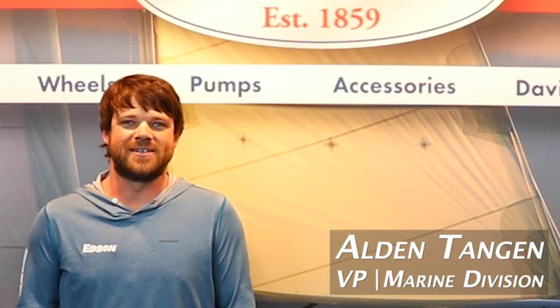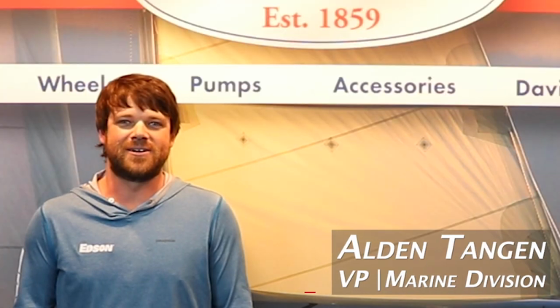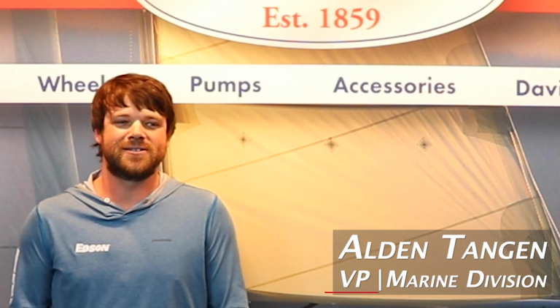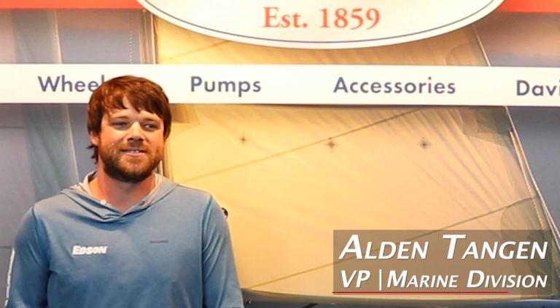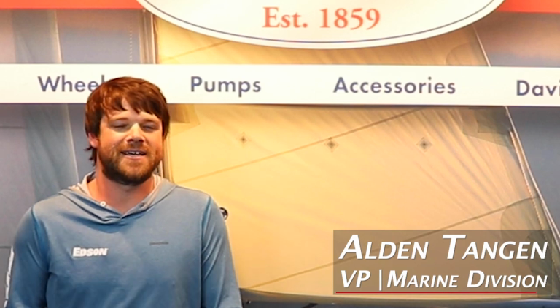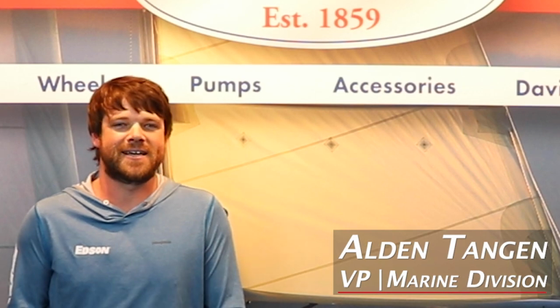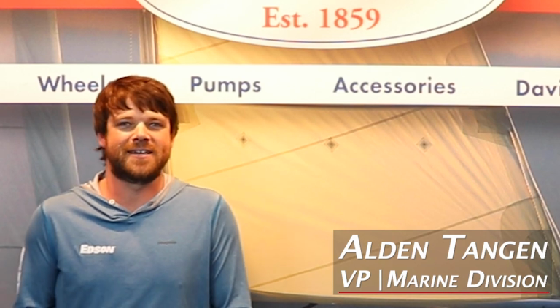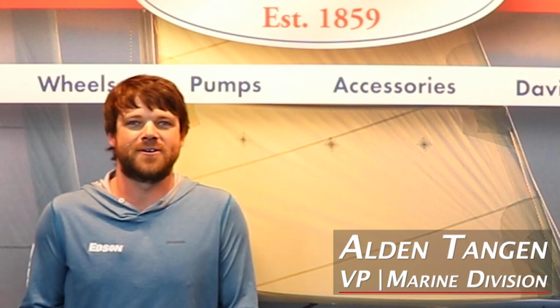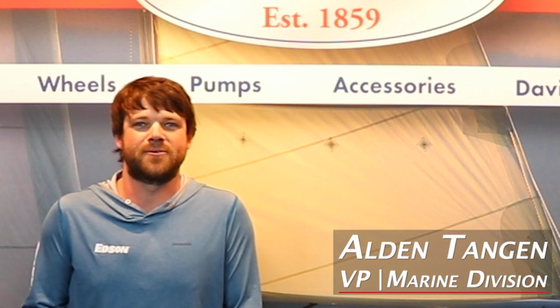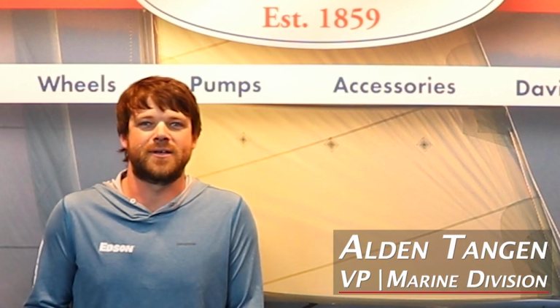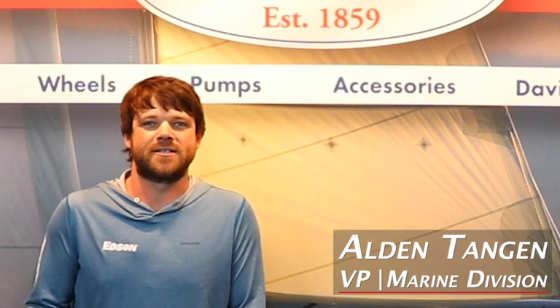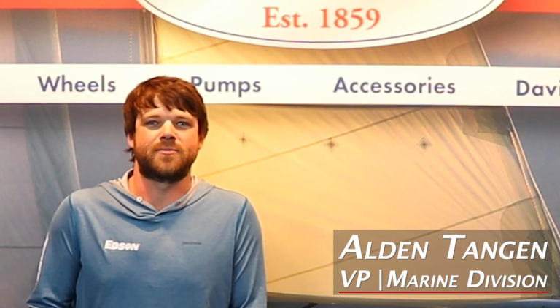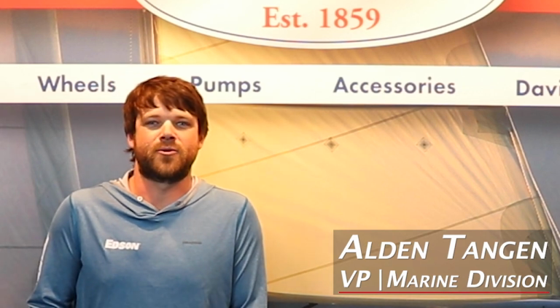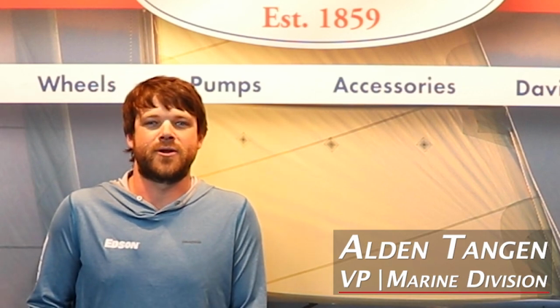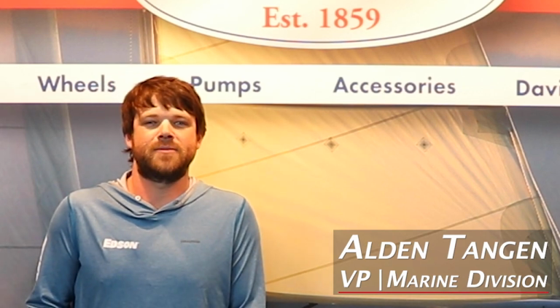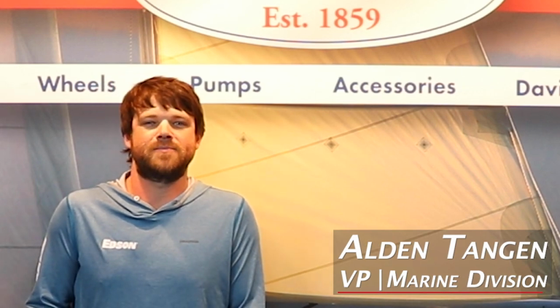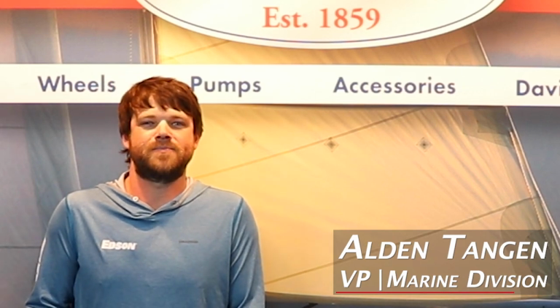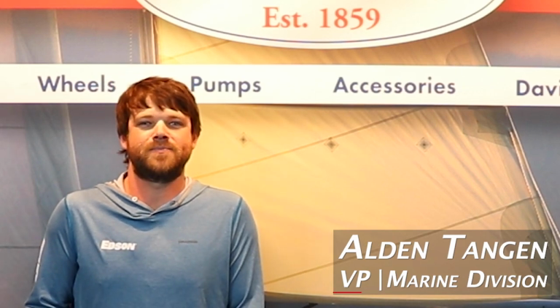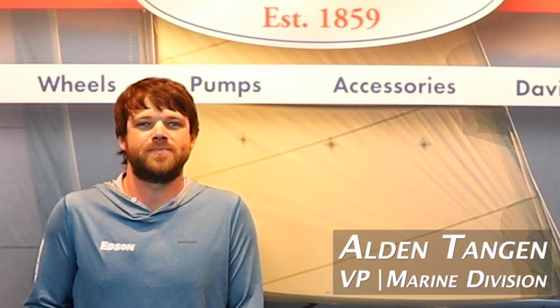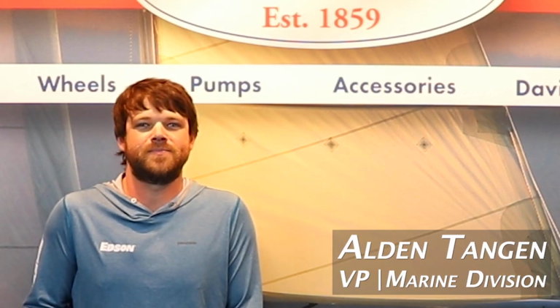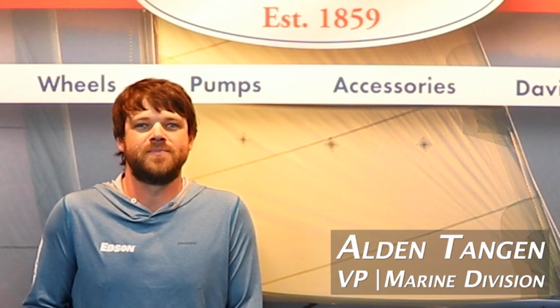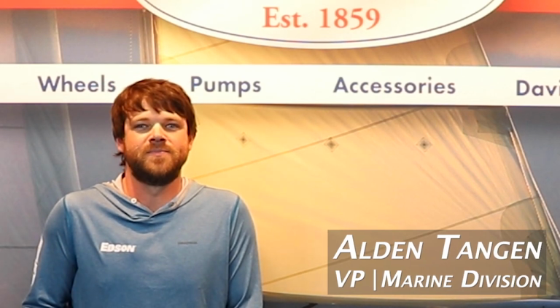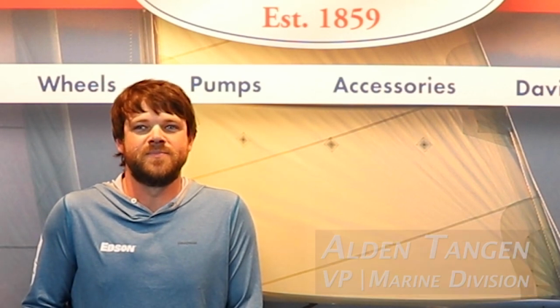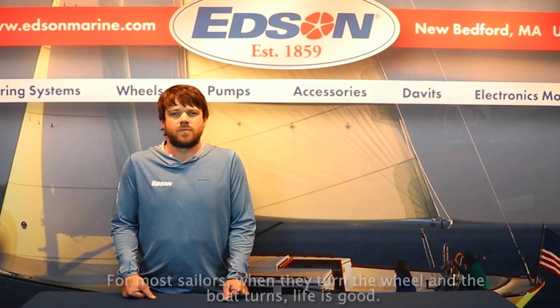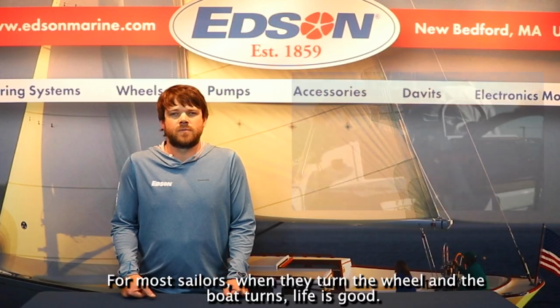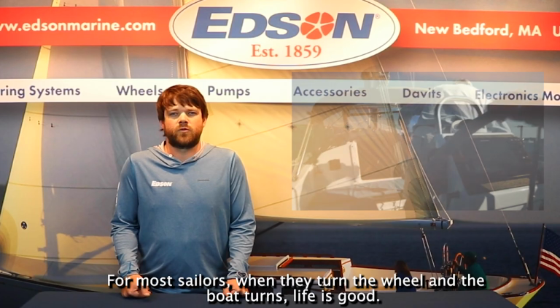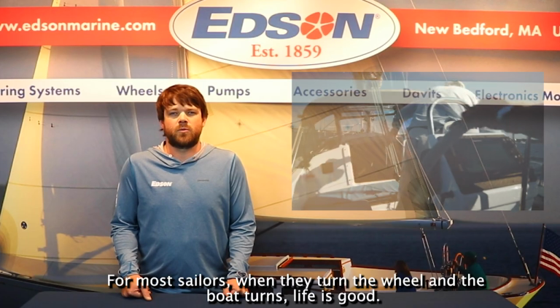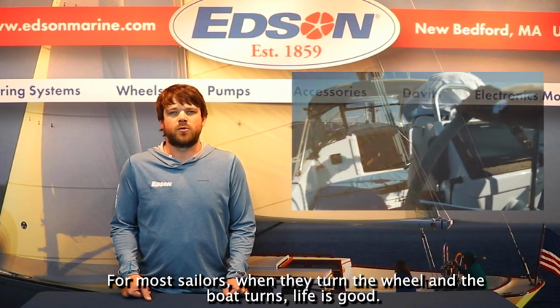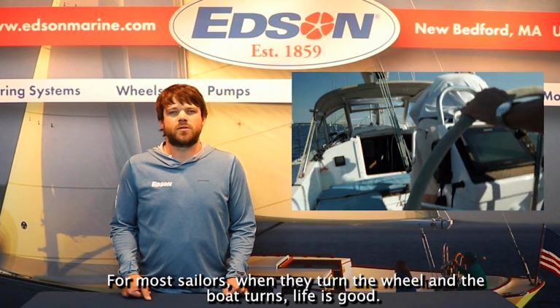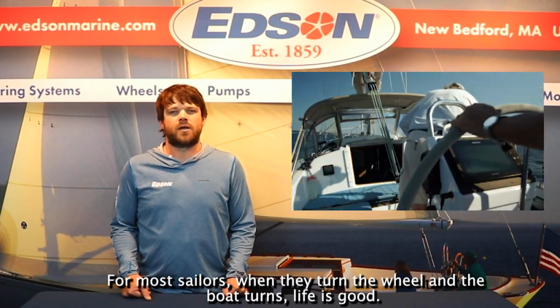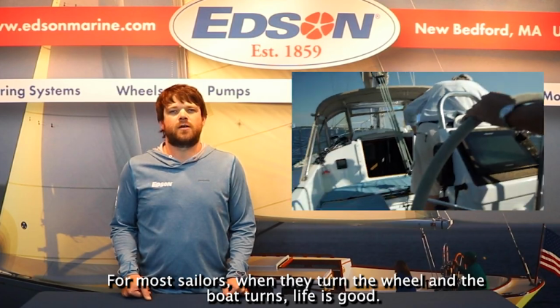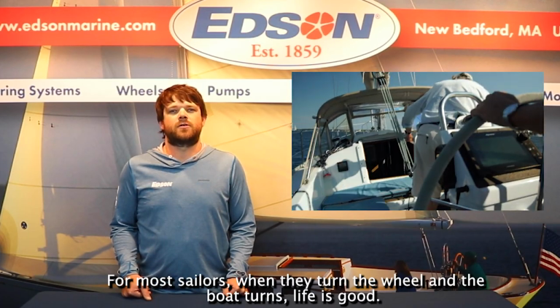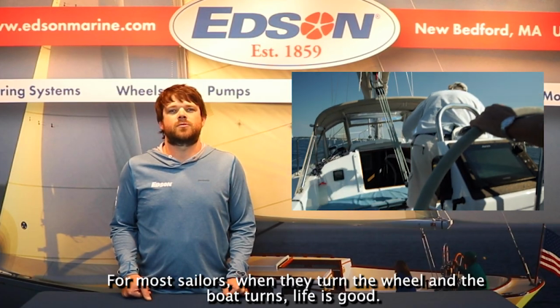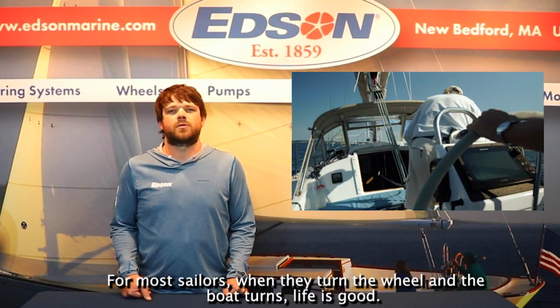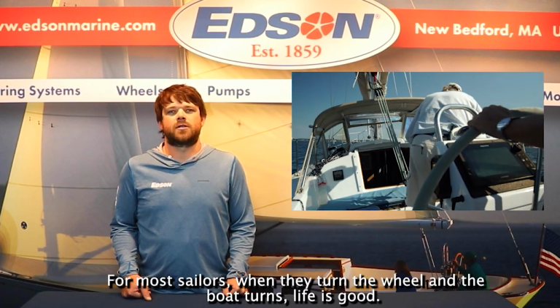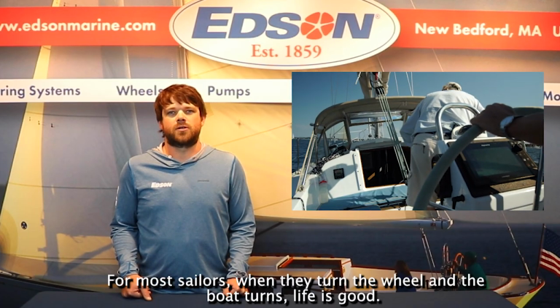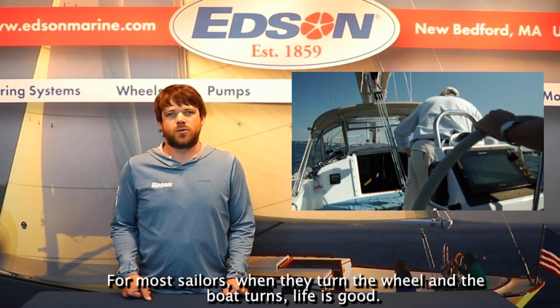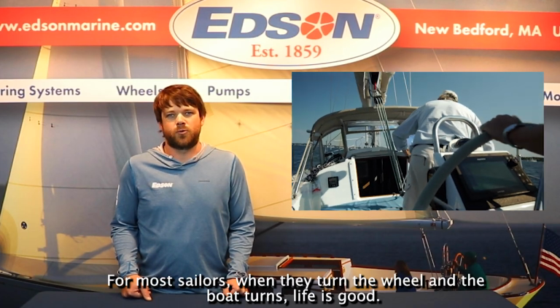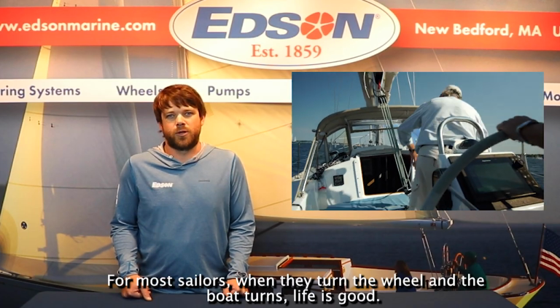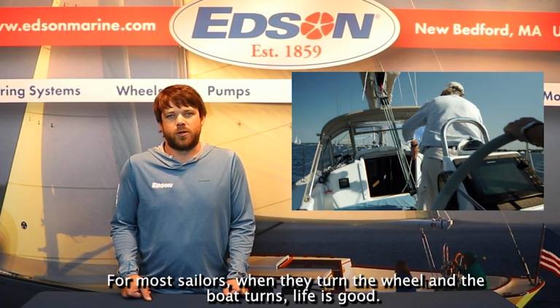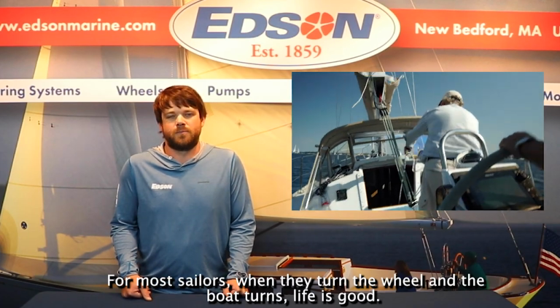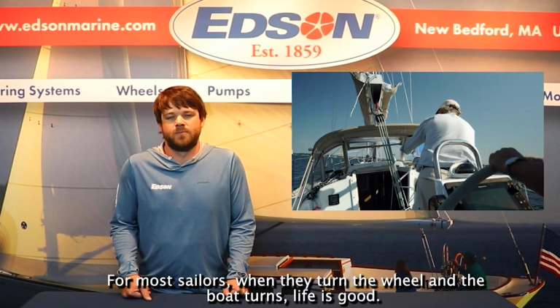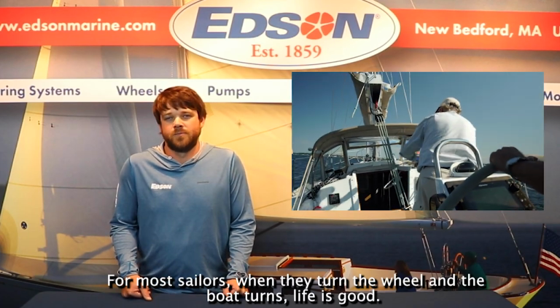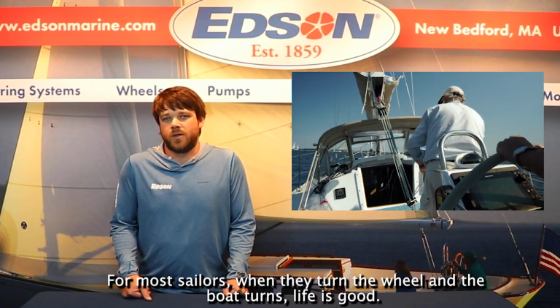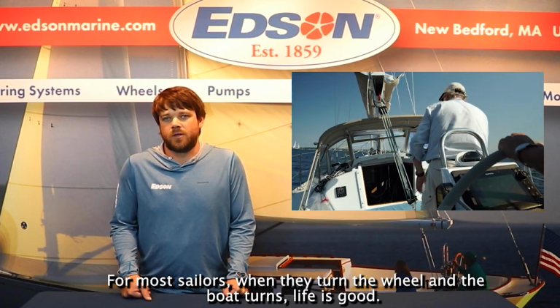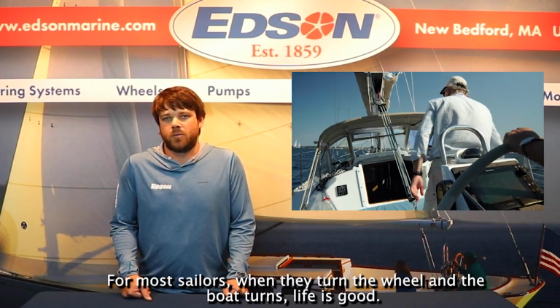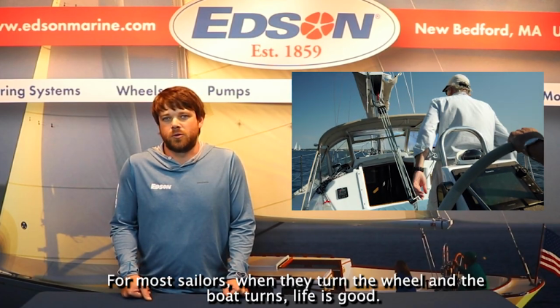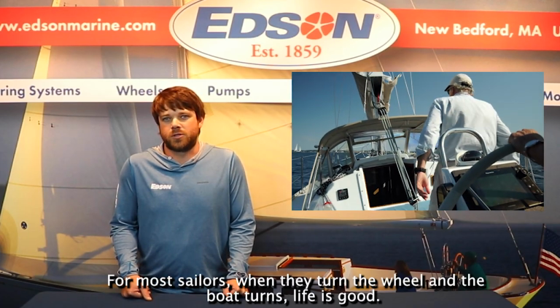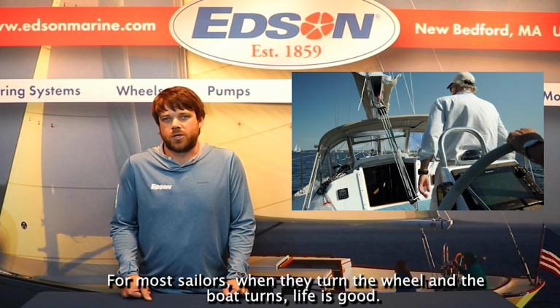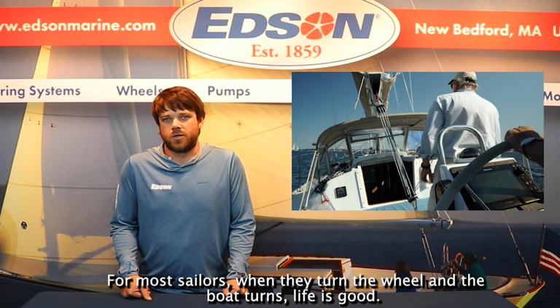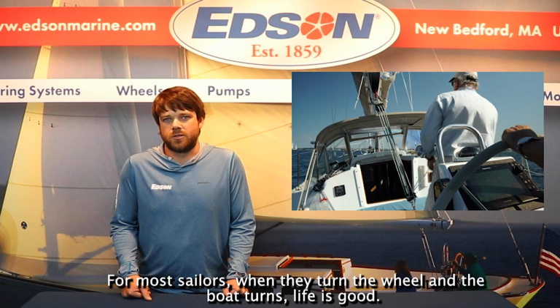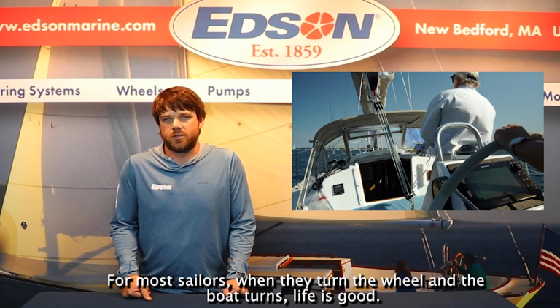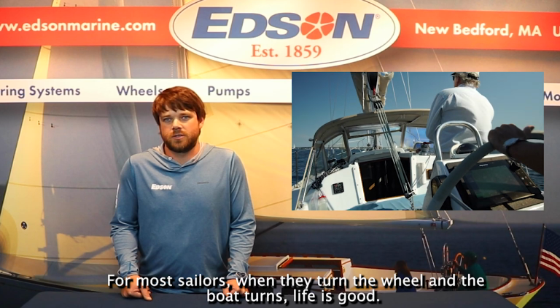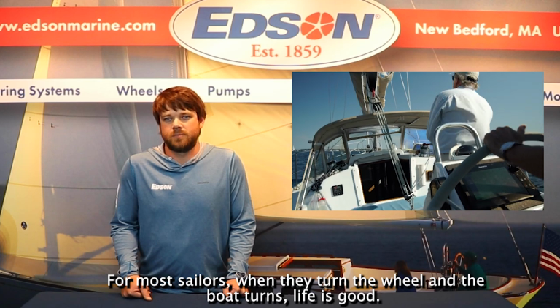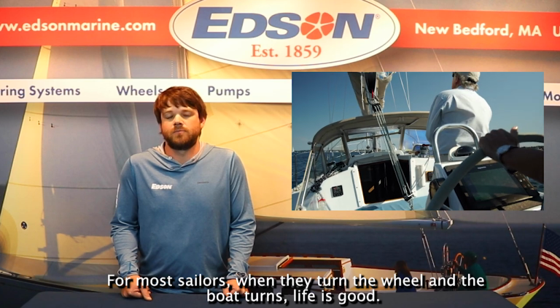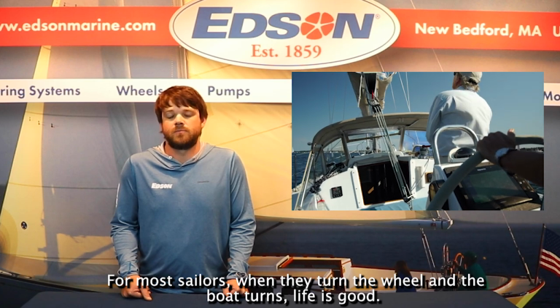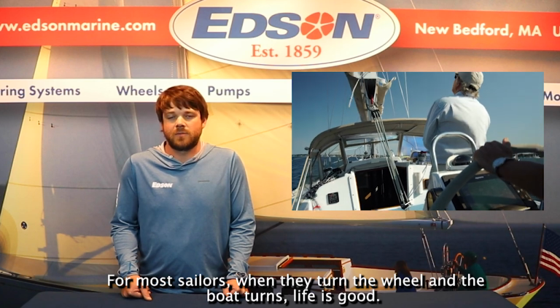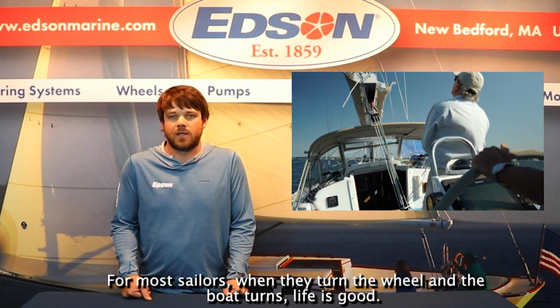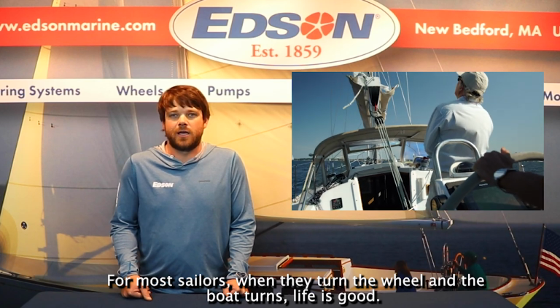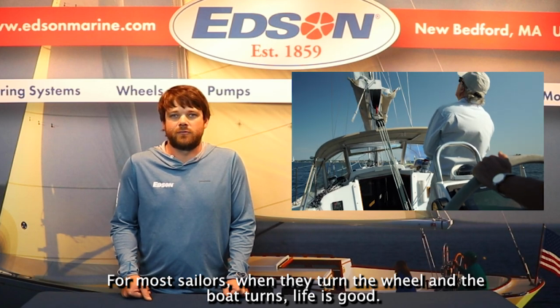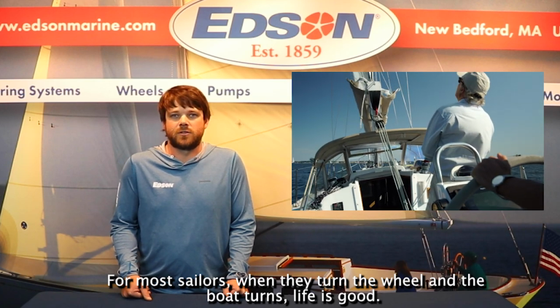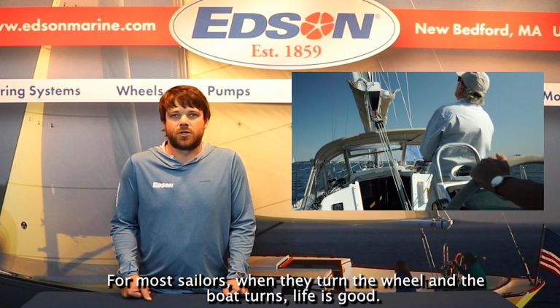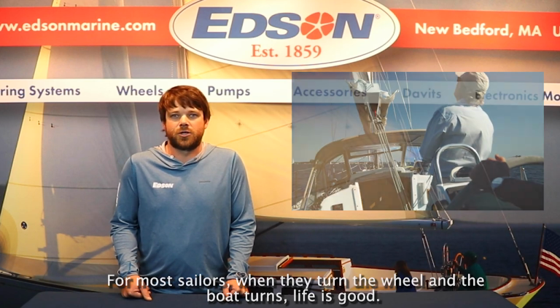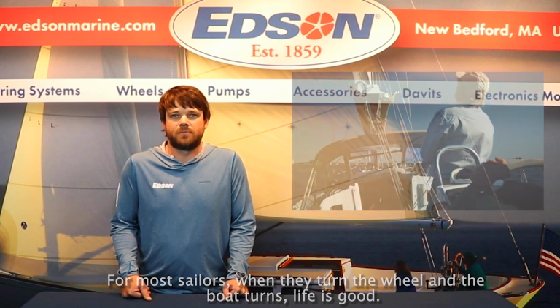Alden Tangen here with Edson Marine. For most sailors, when they turn the wheel and the boat turns, life is good.